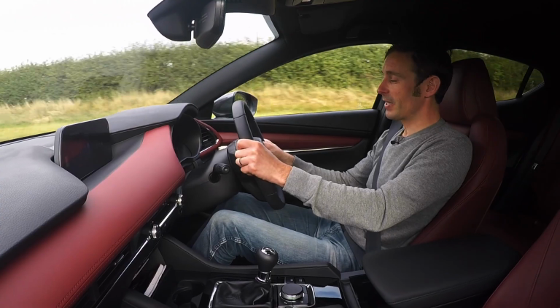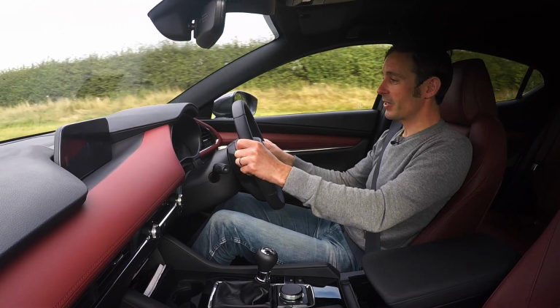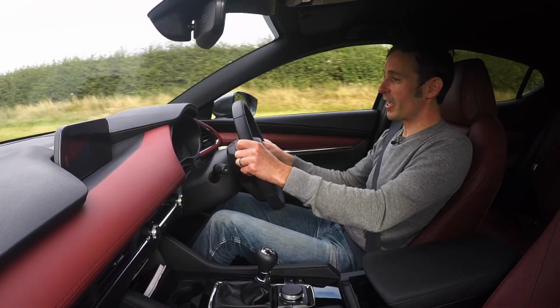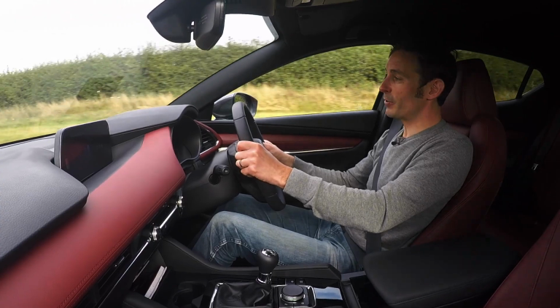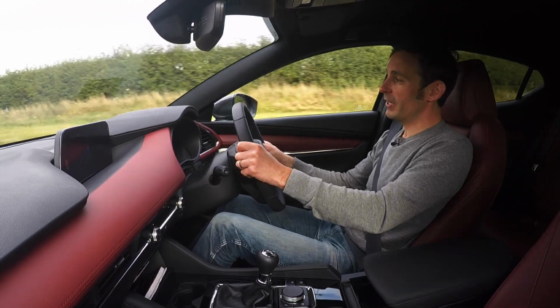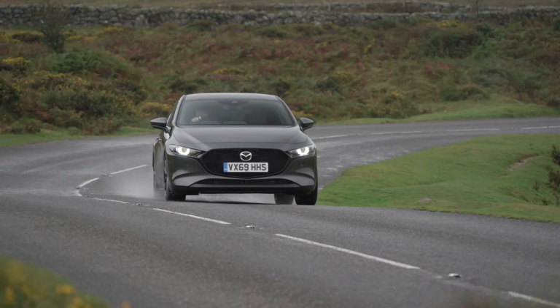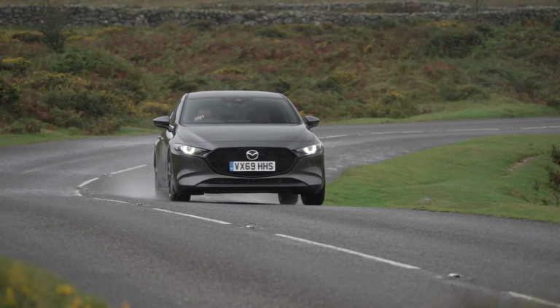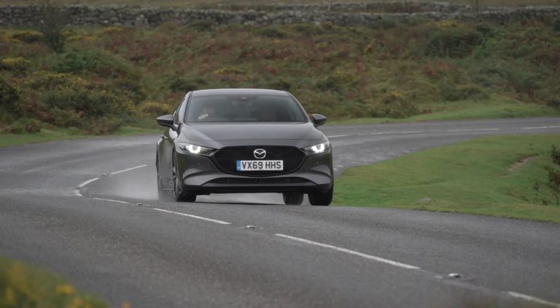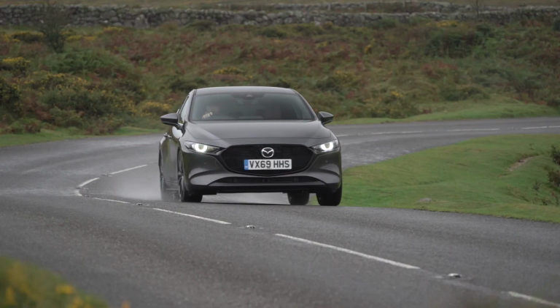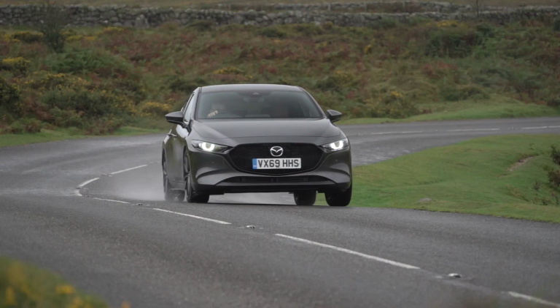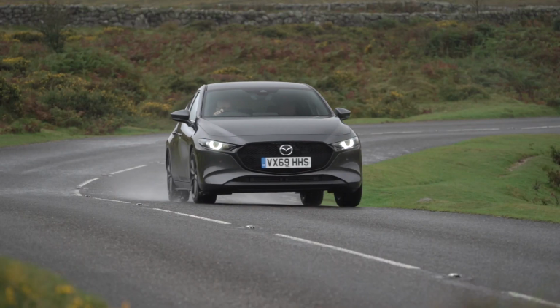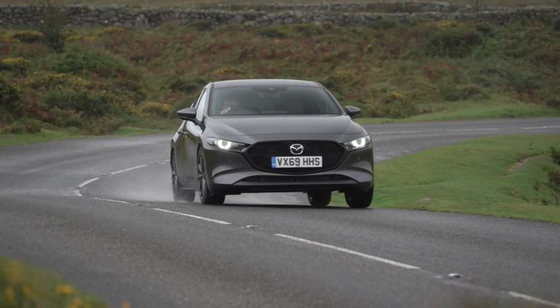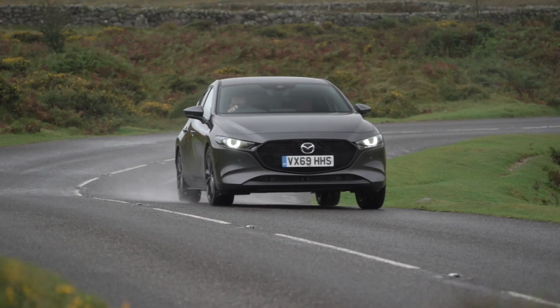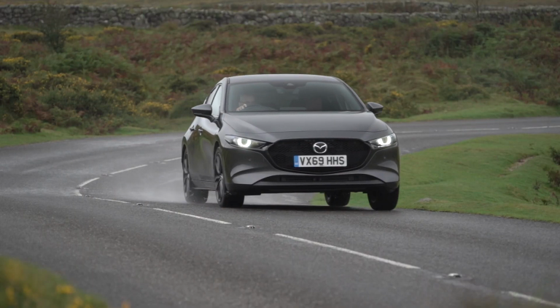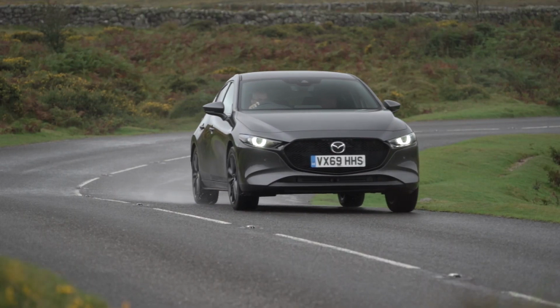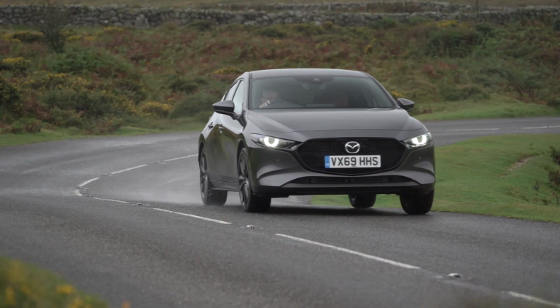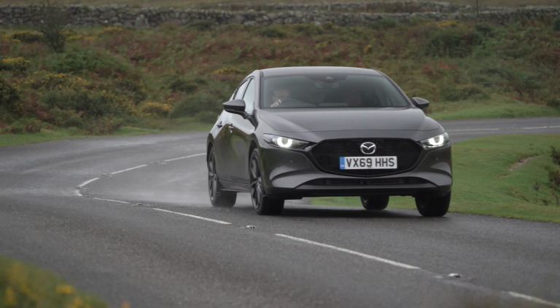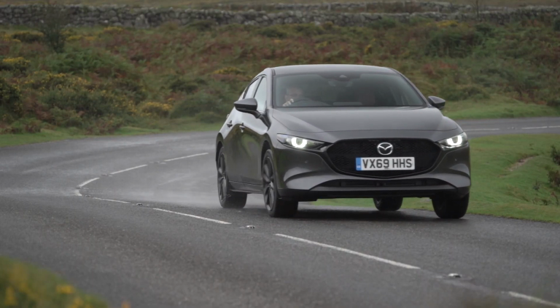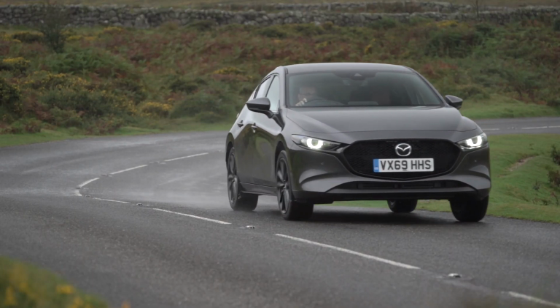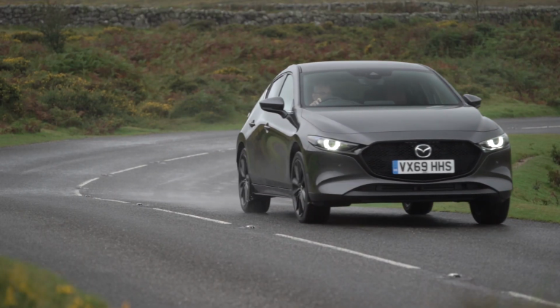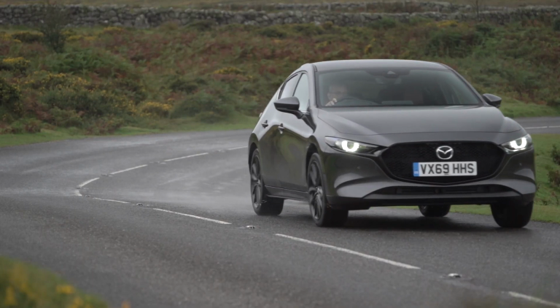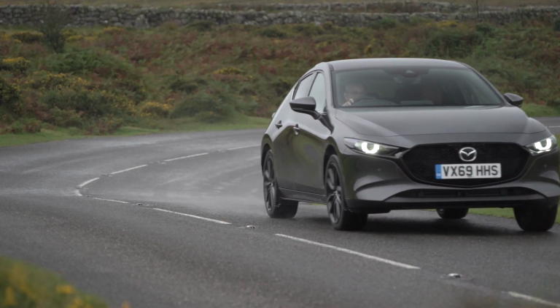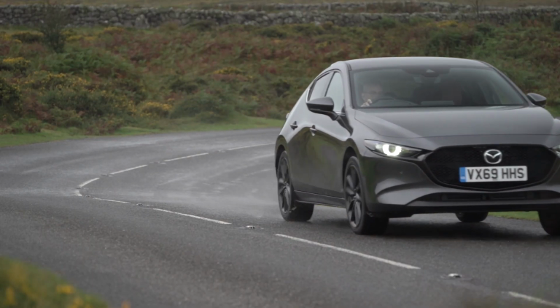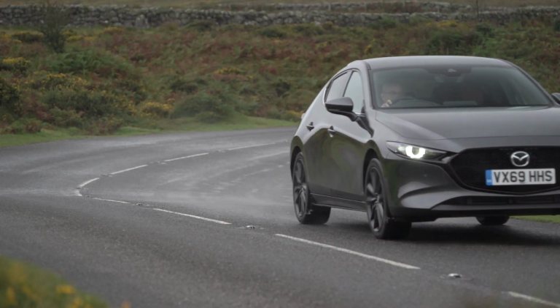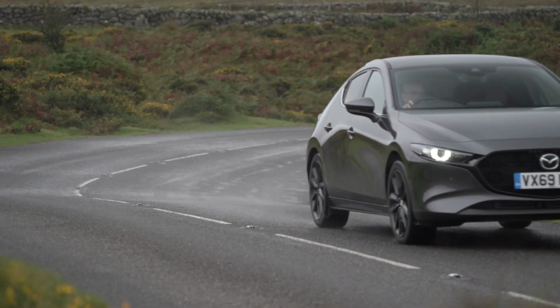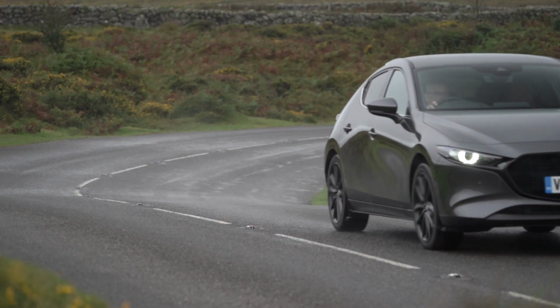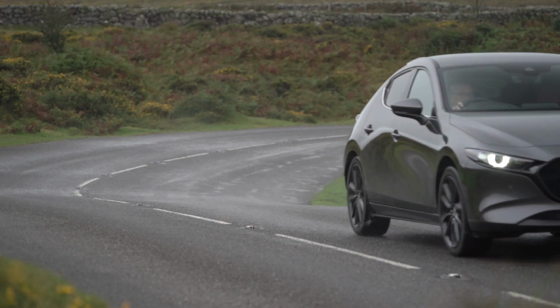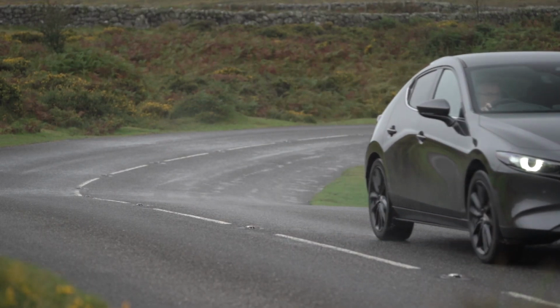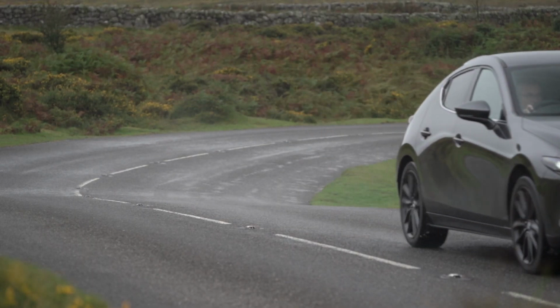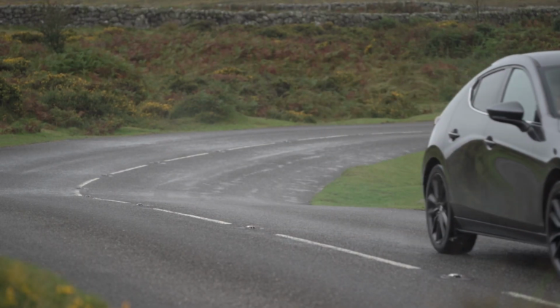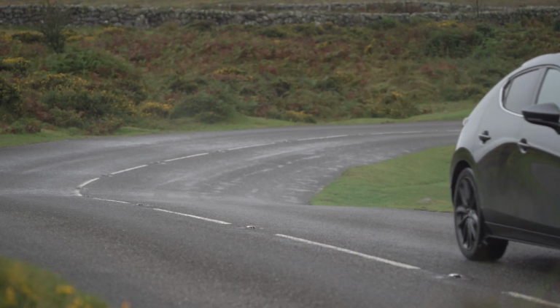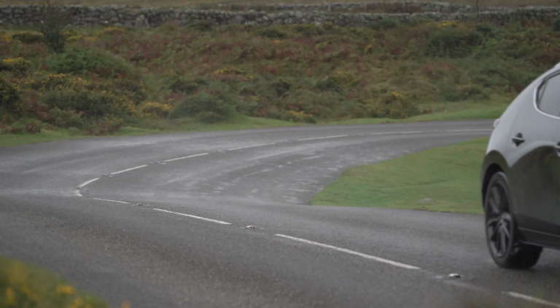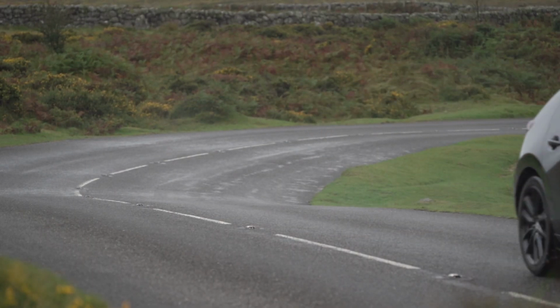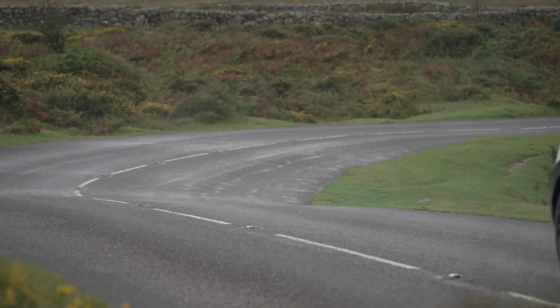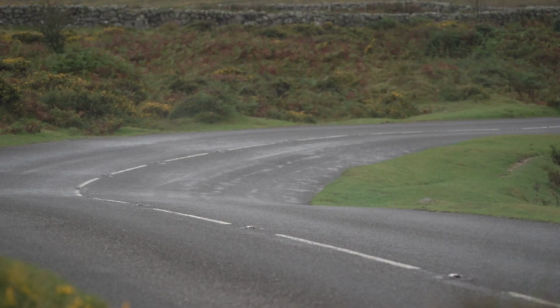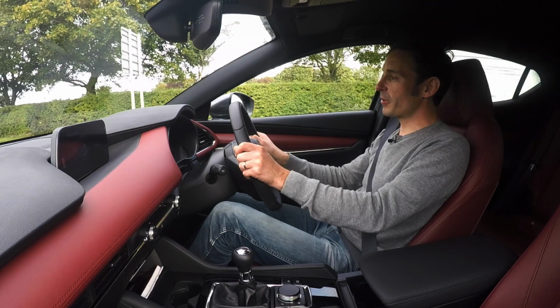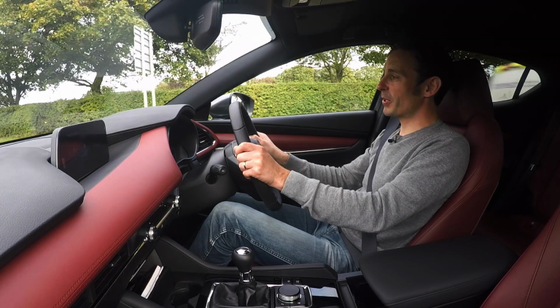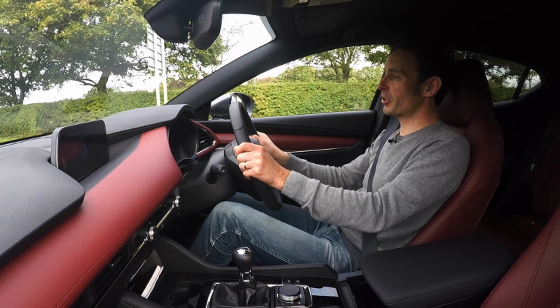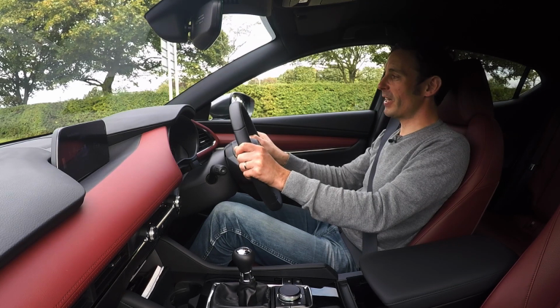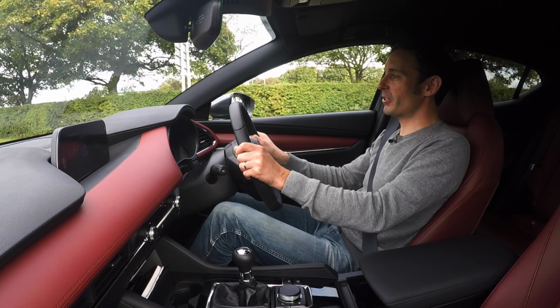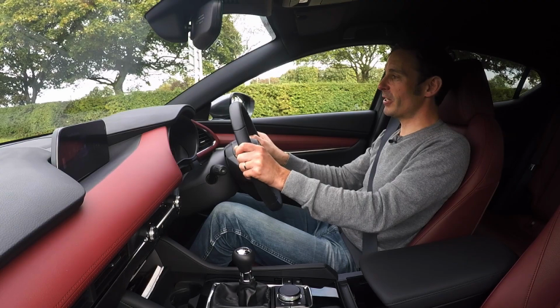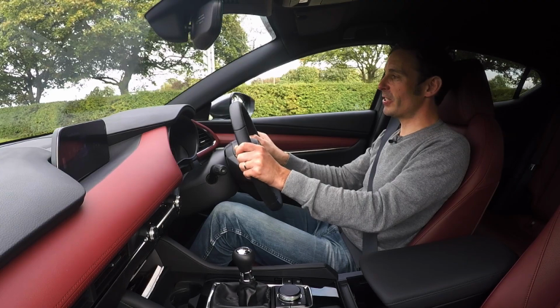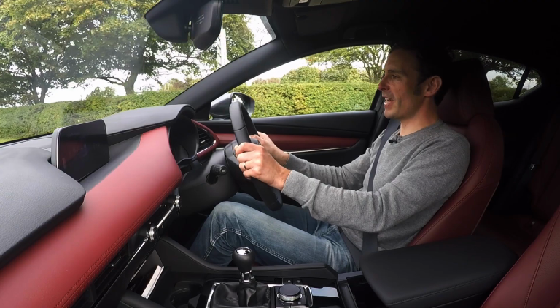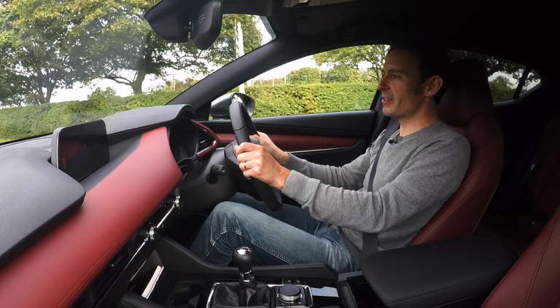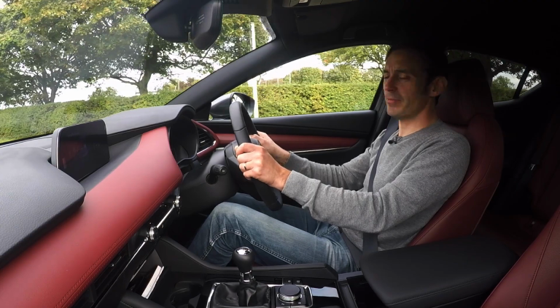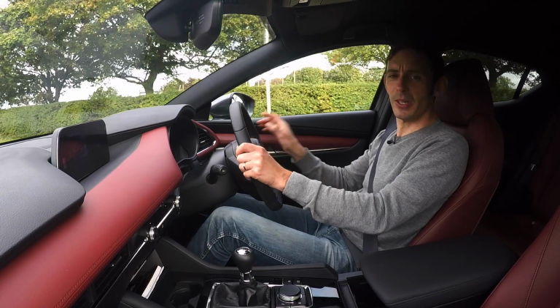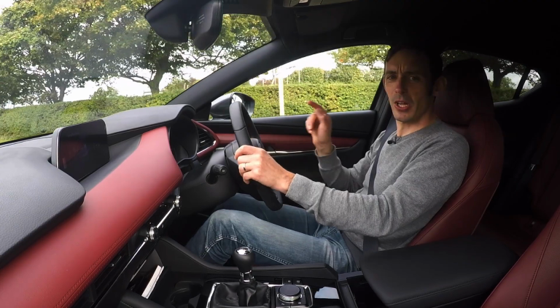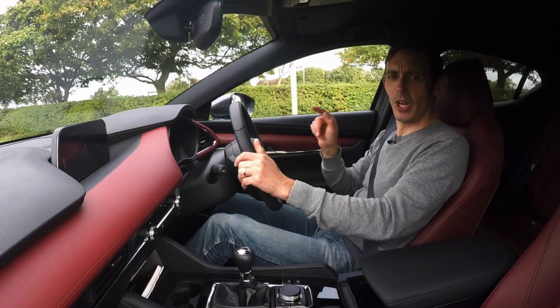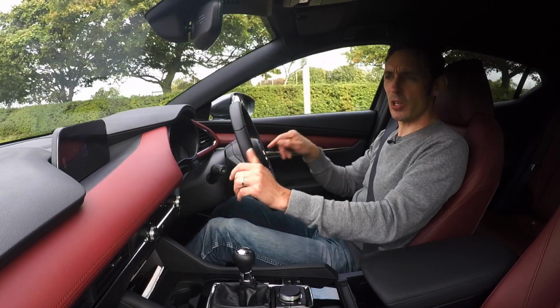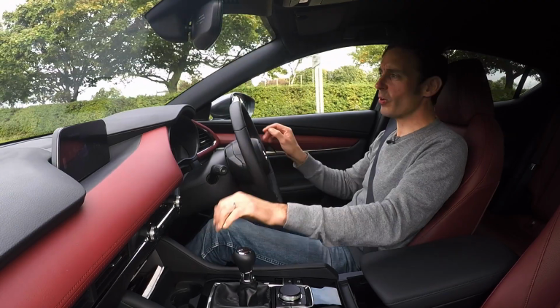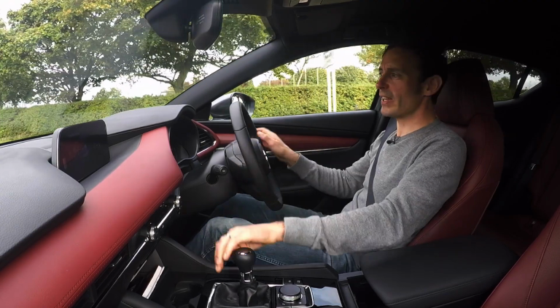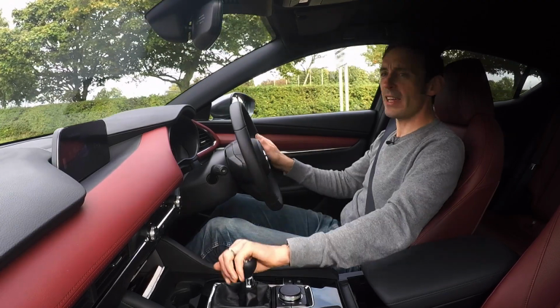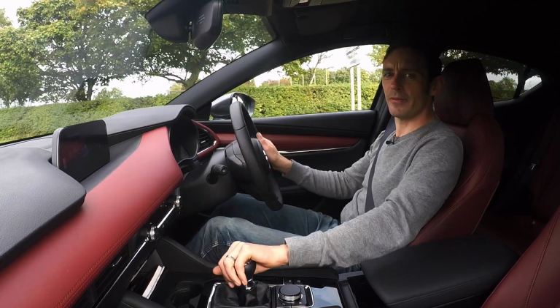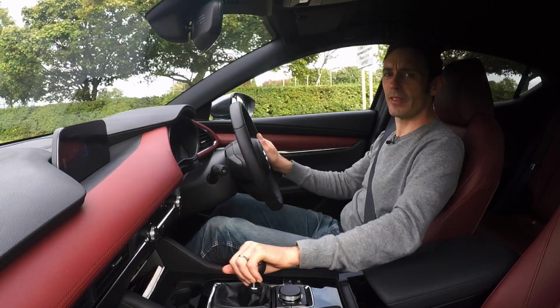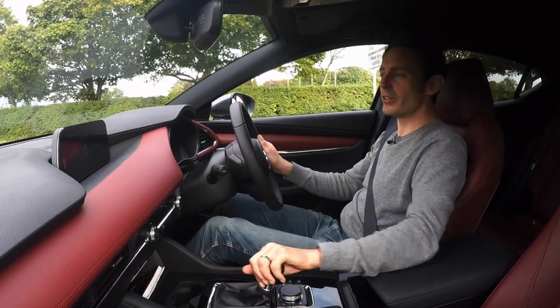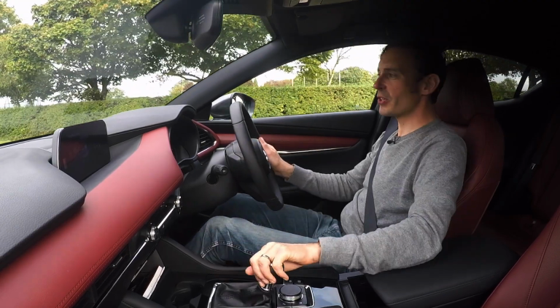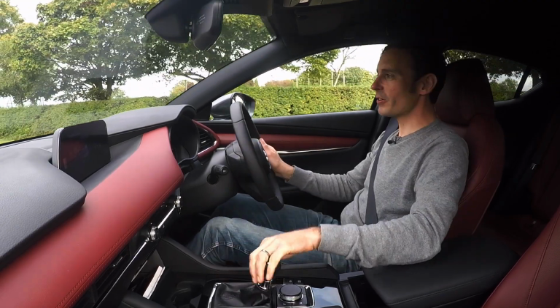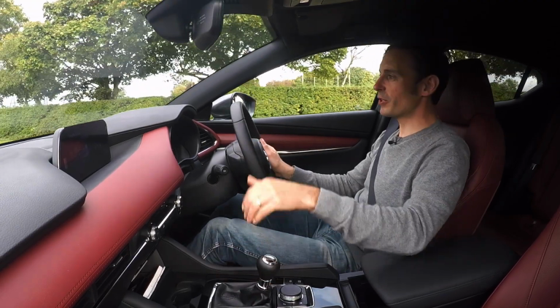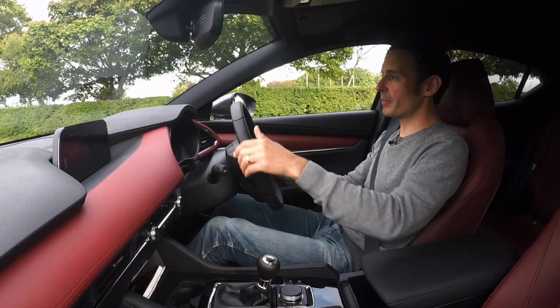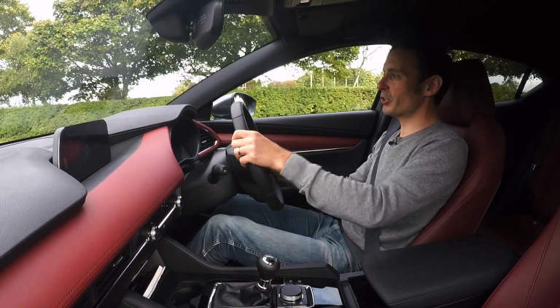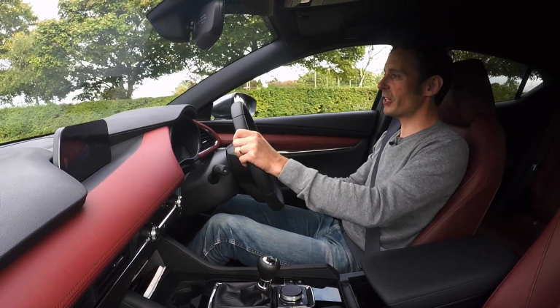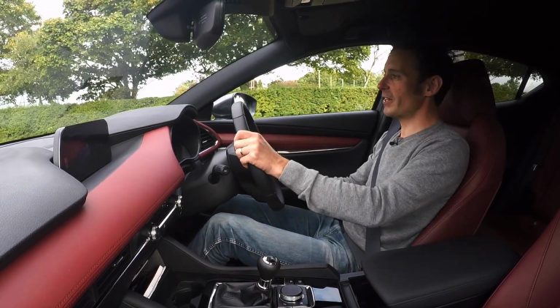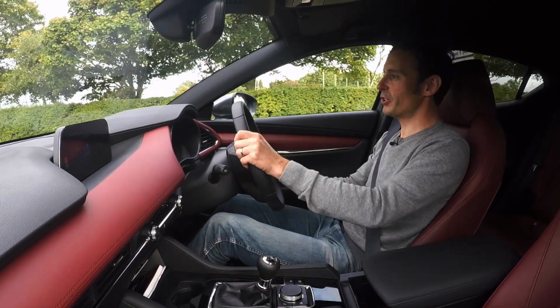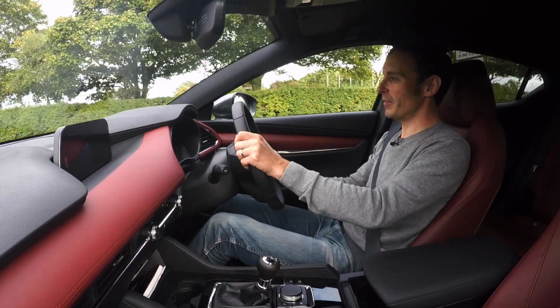So I guess in conclusion, what you can say is that the internal combustion engine is dead. Long live the internal combustion engine.